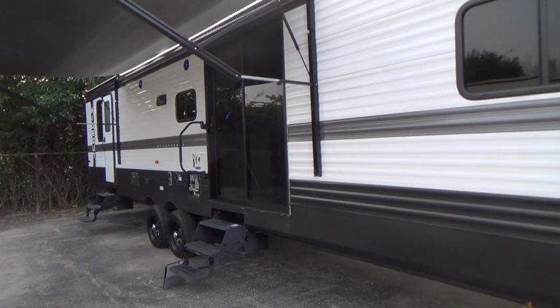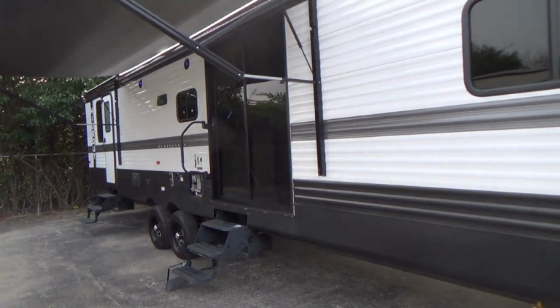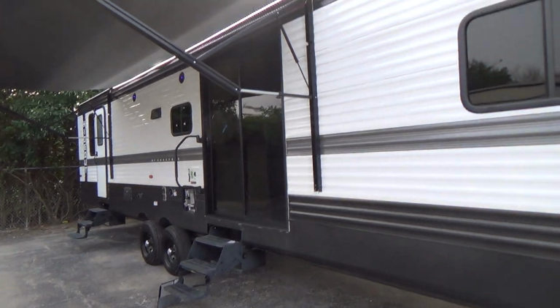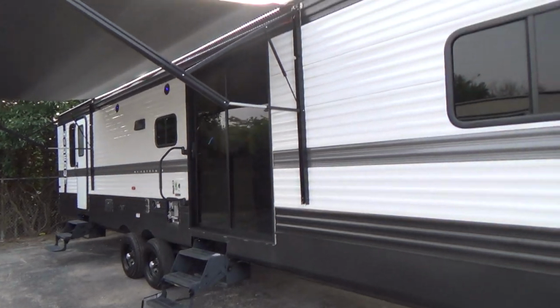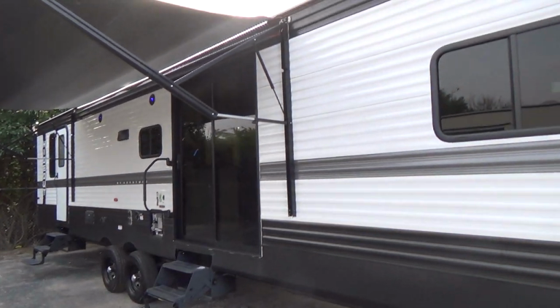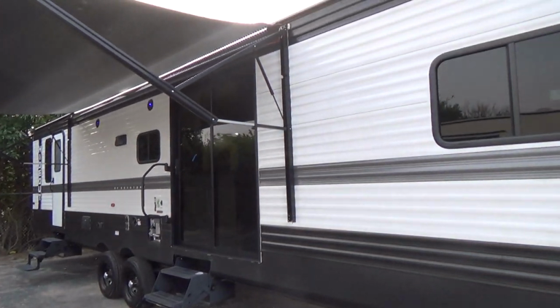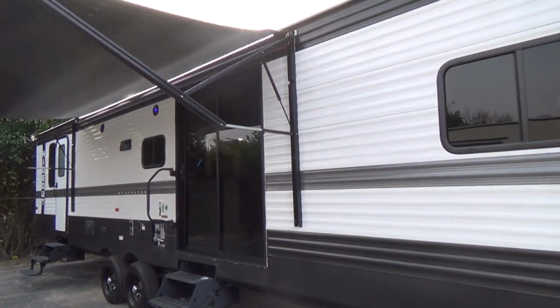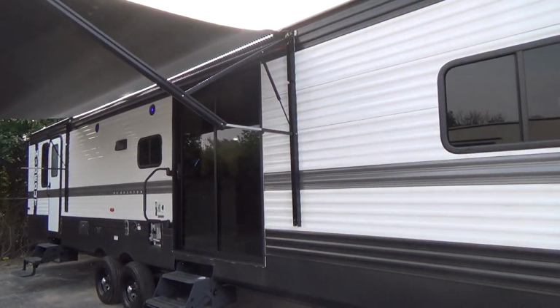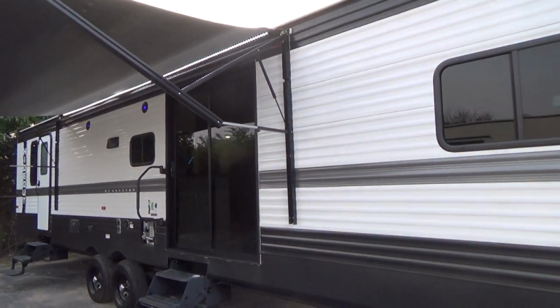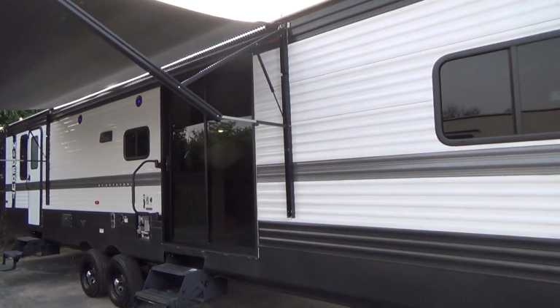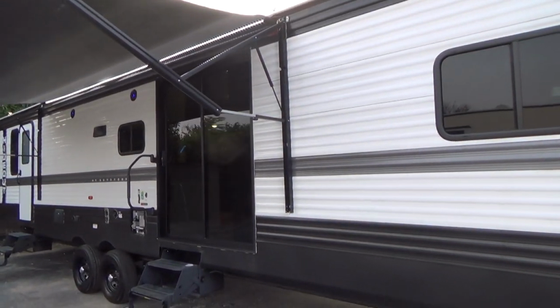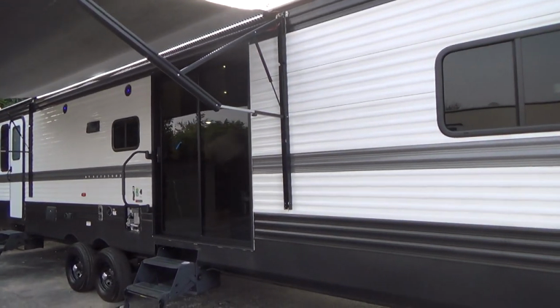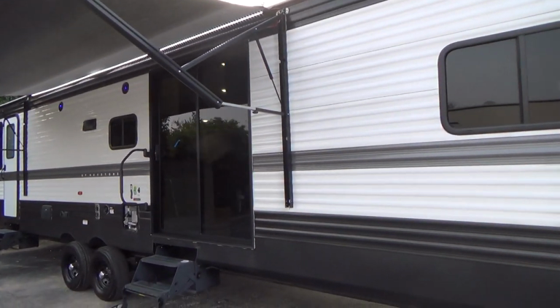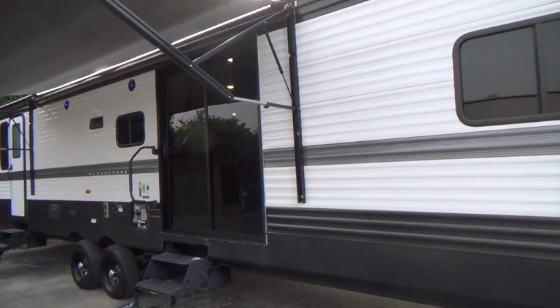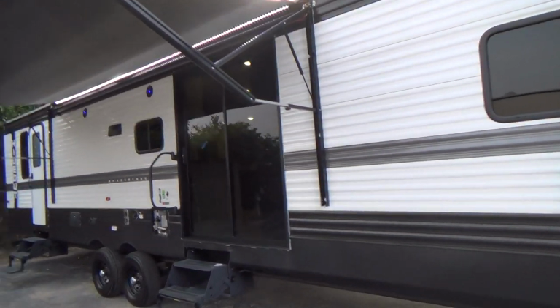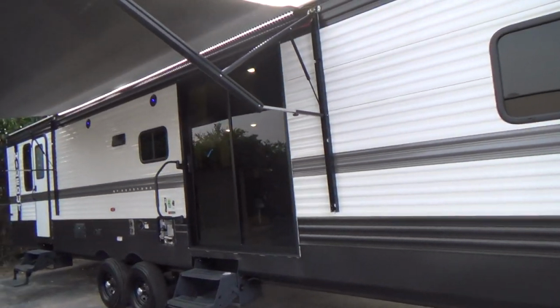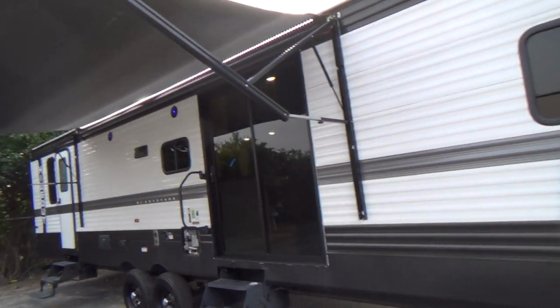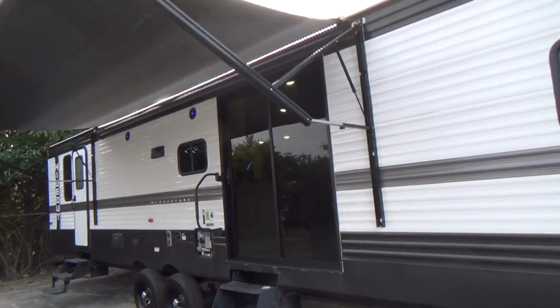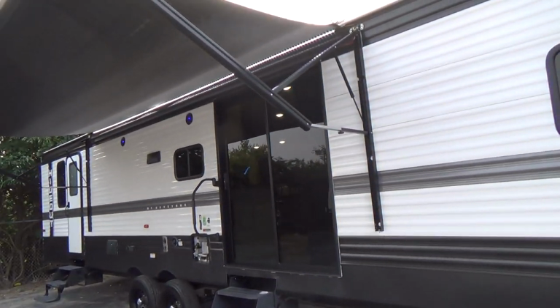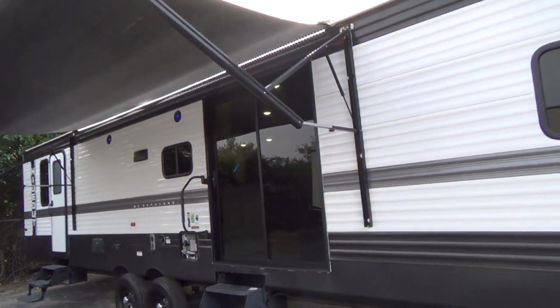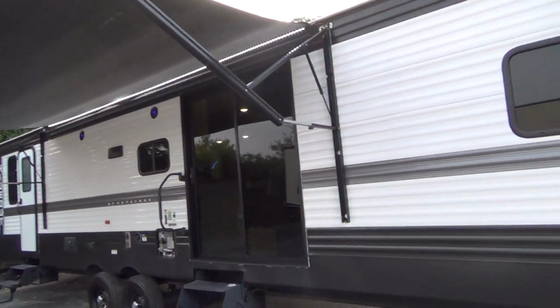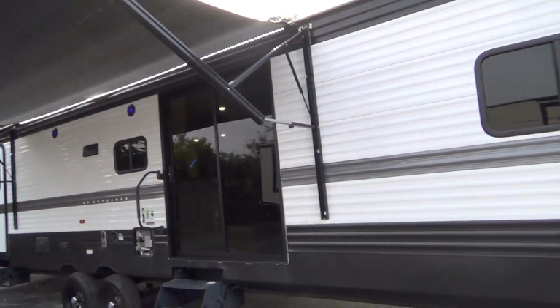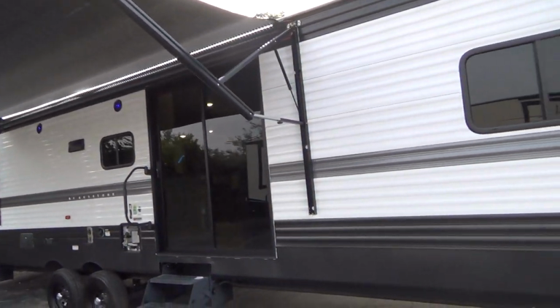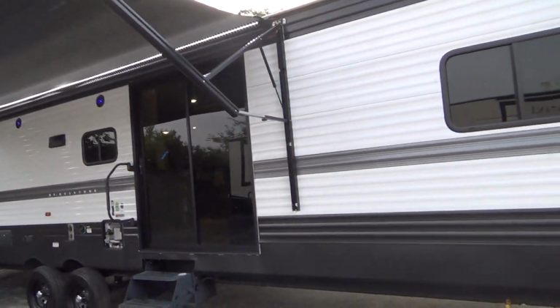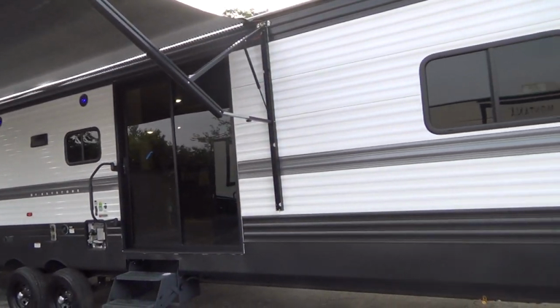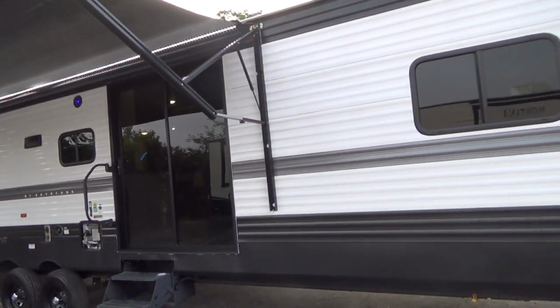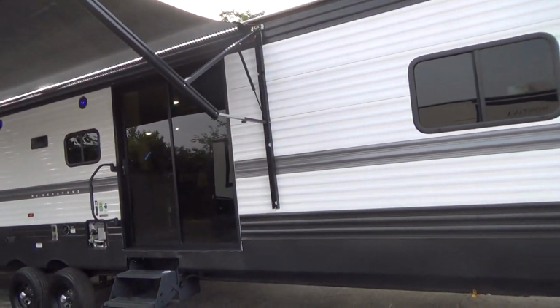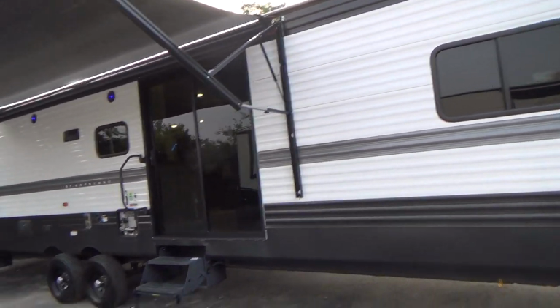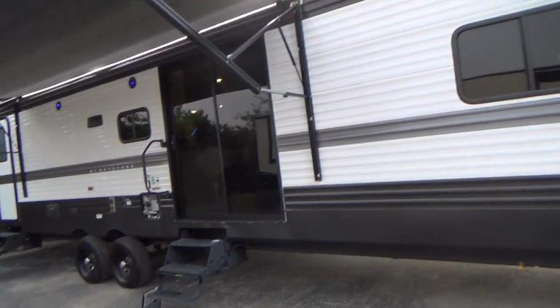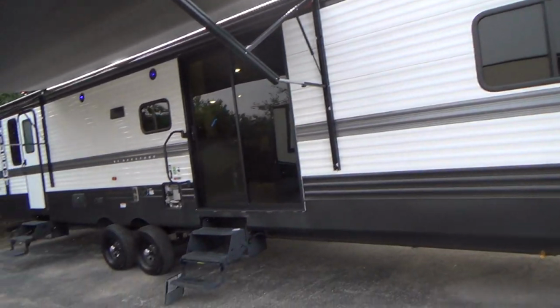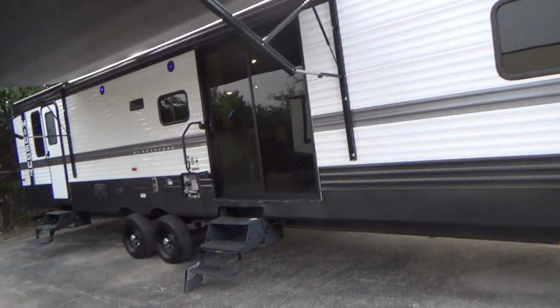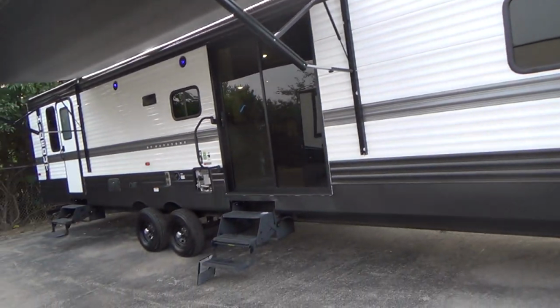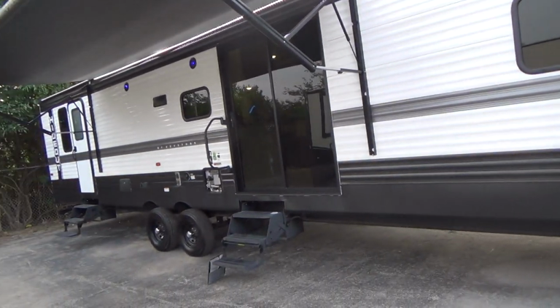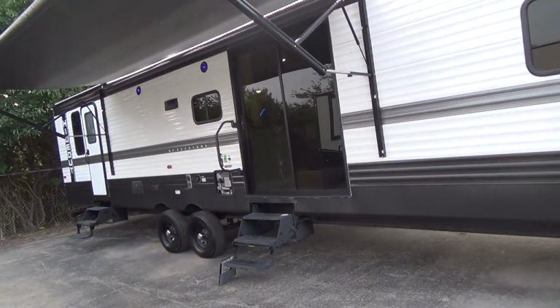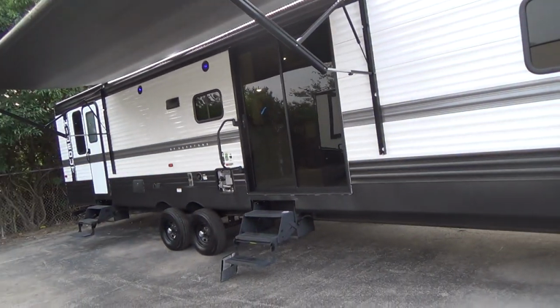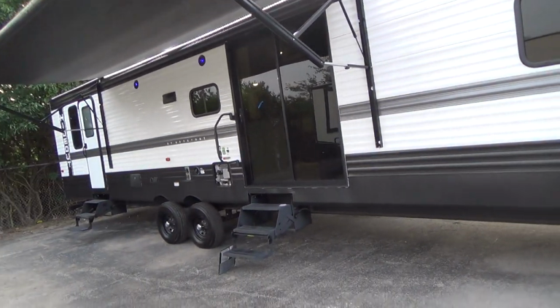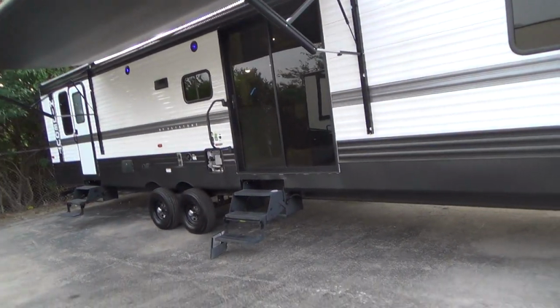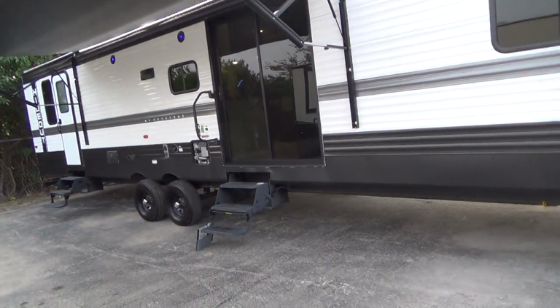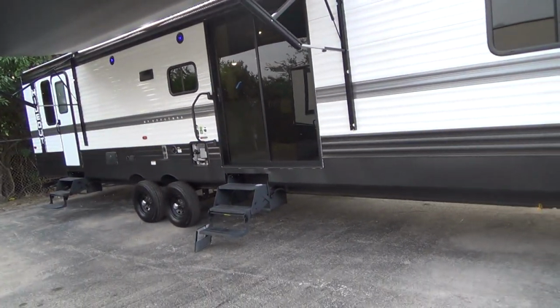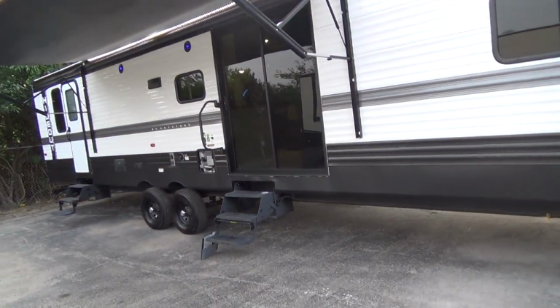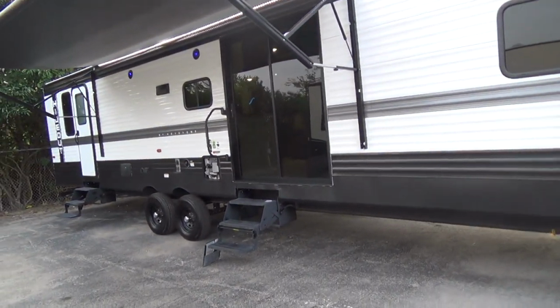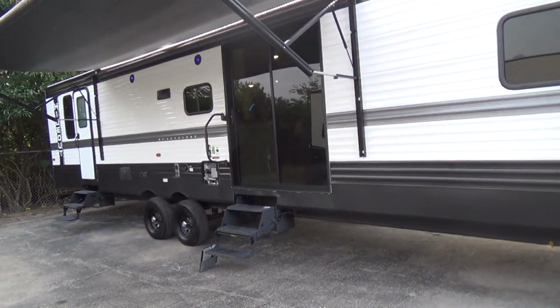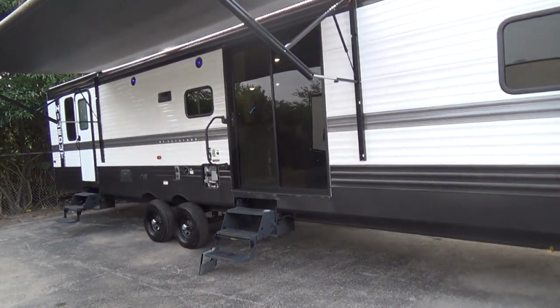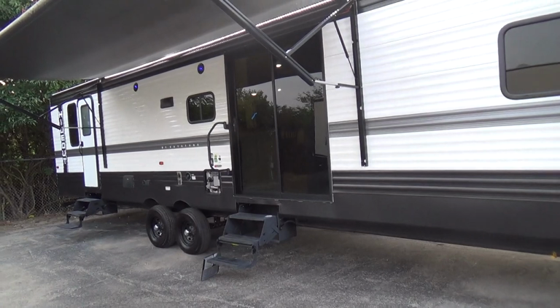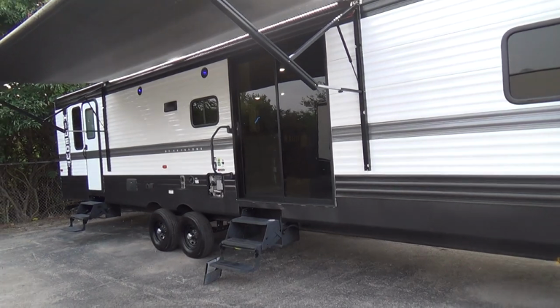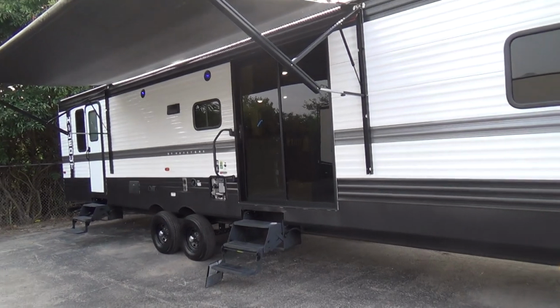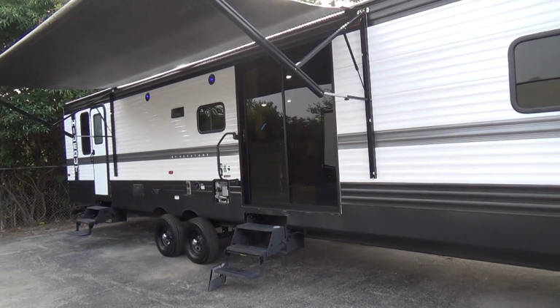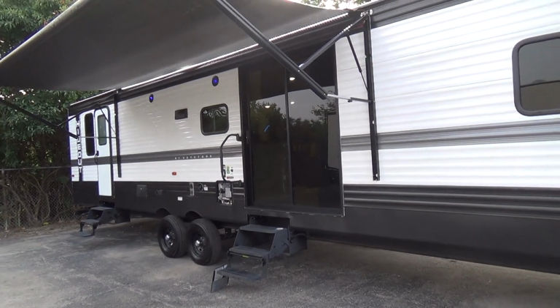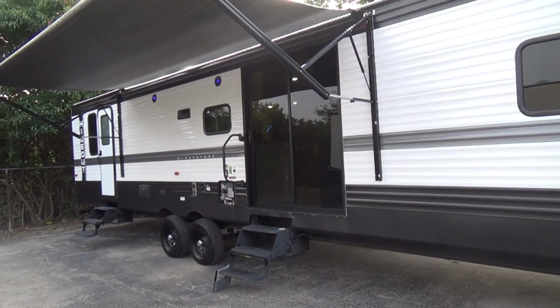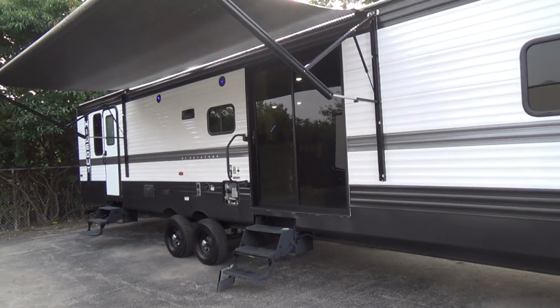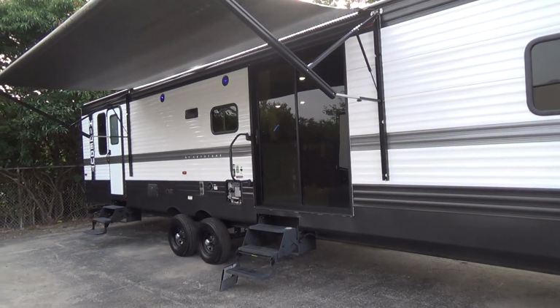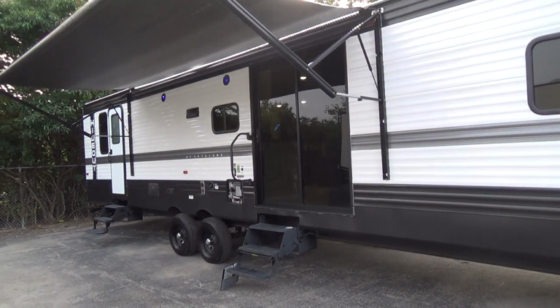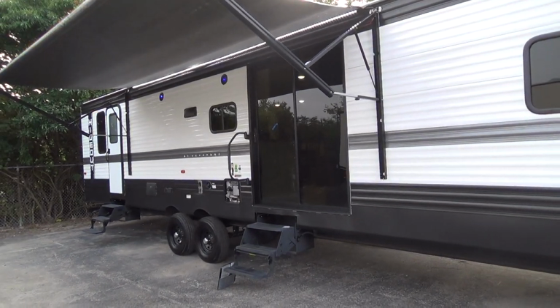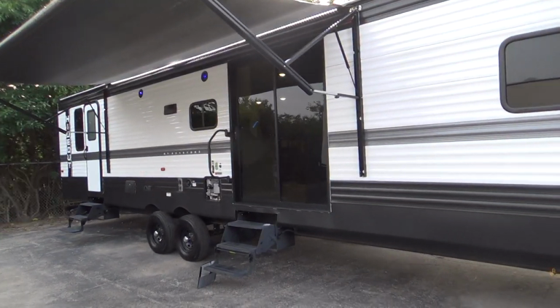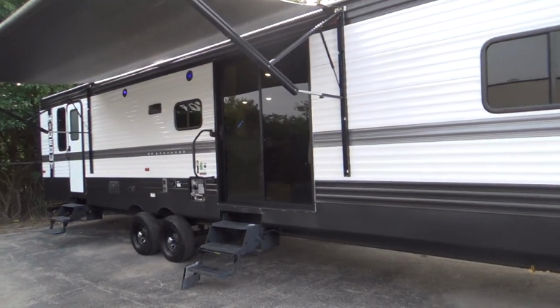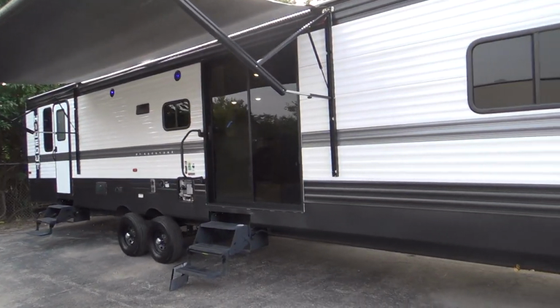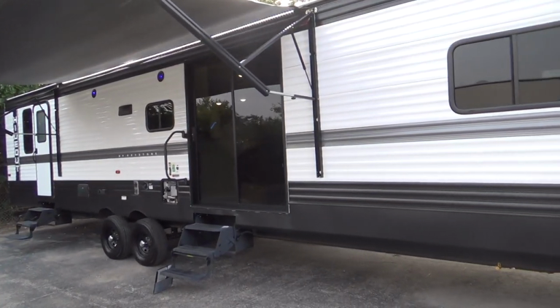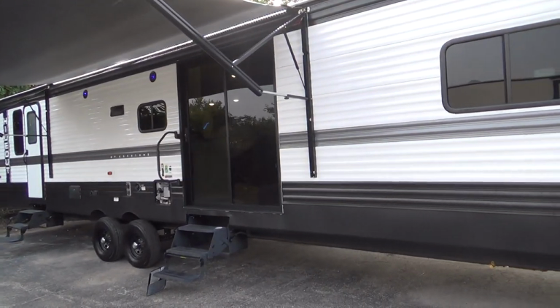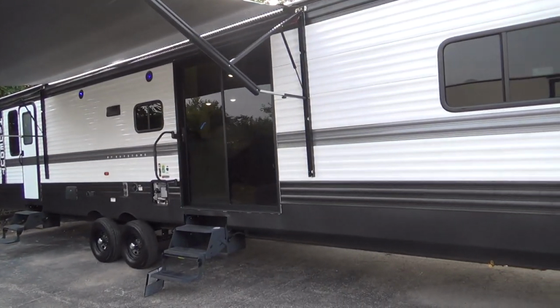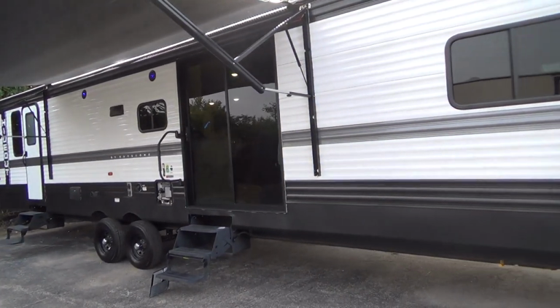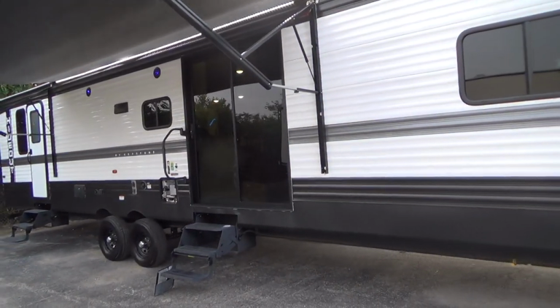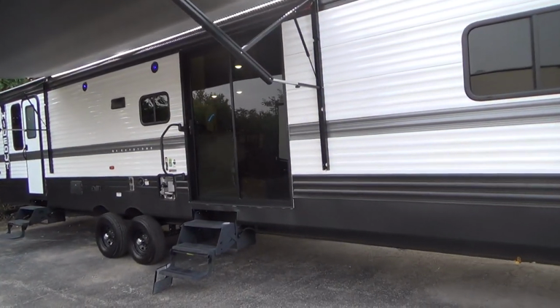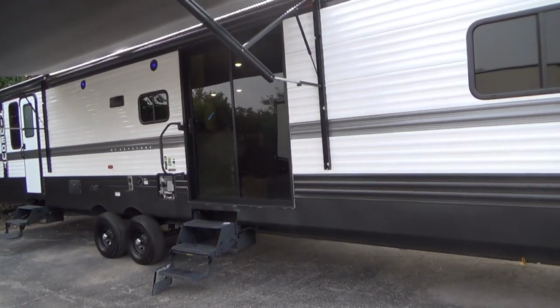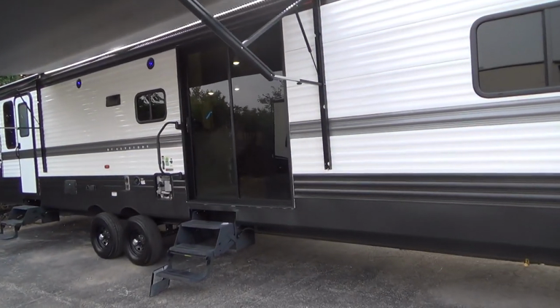Good morning, my name is Tom with Holman RV and I'll be showing your unit to you this morning — your brand new Keystone Hideout.